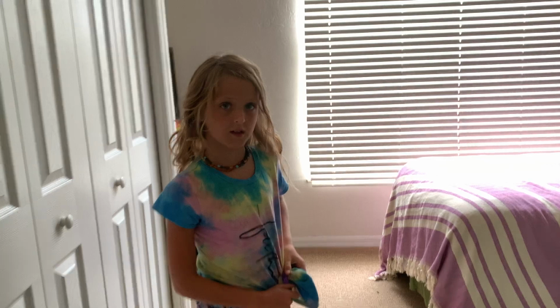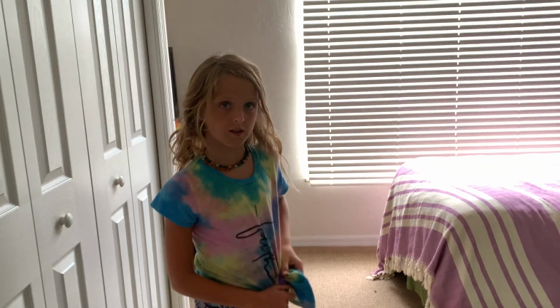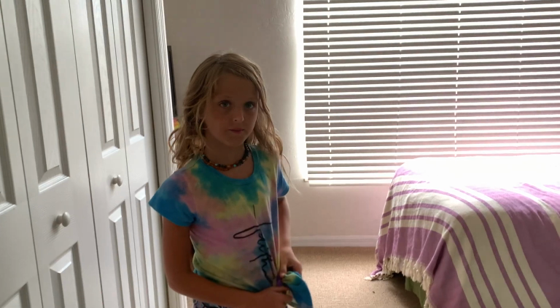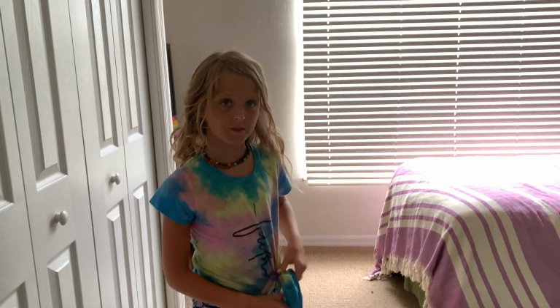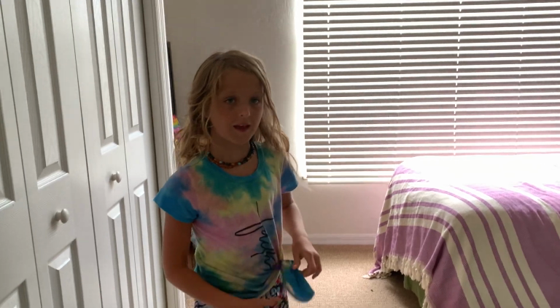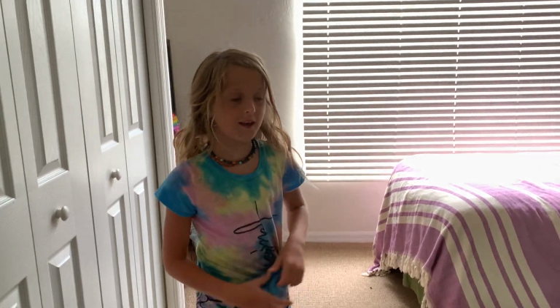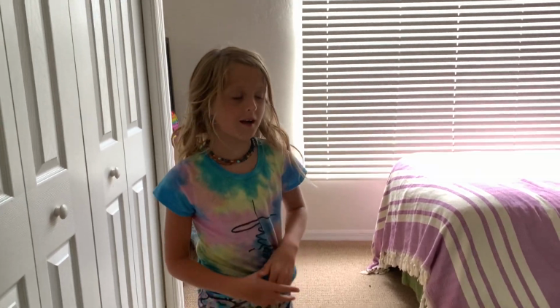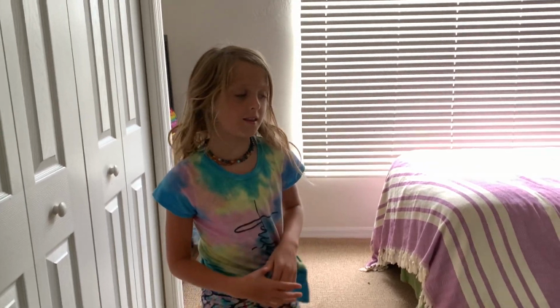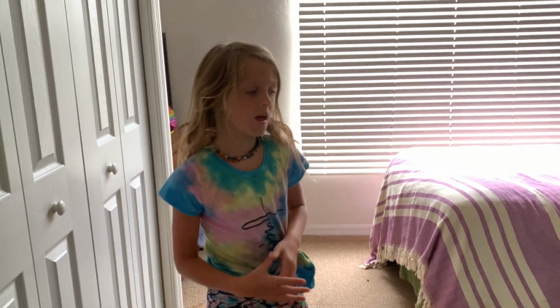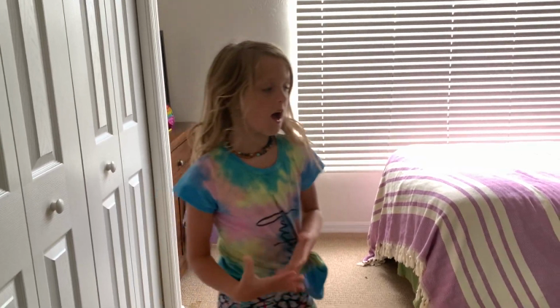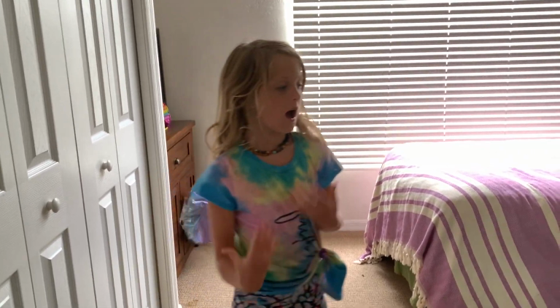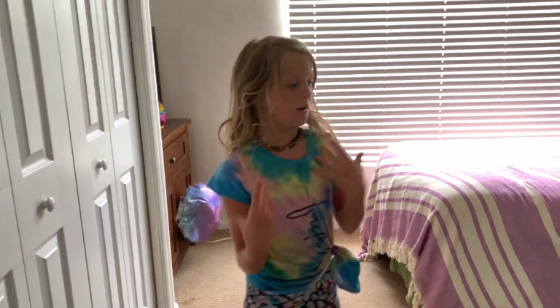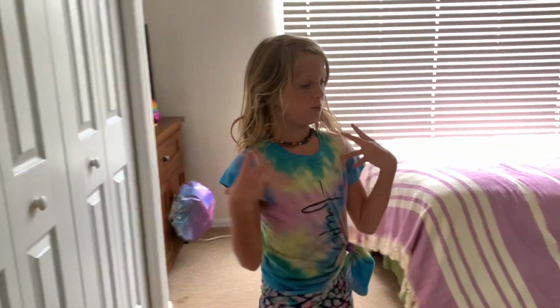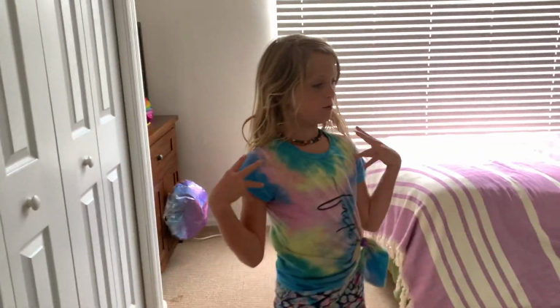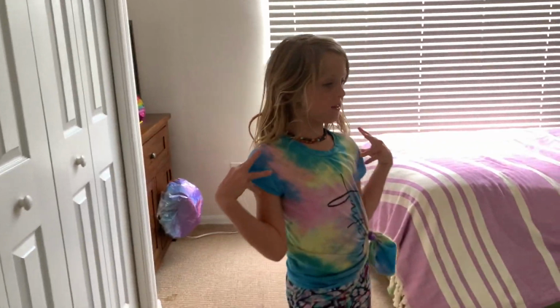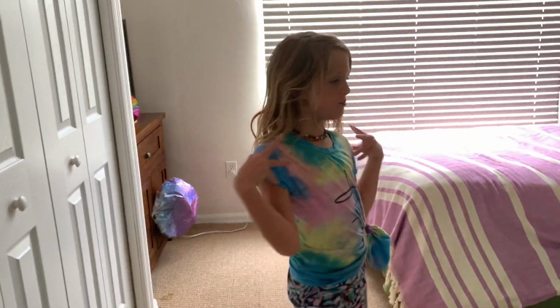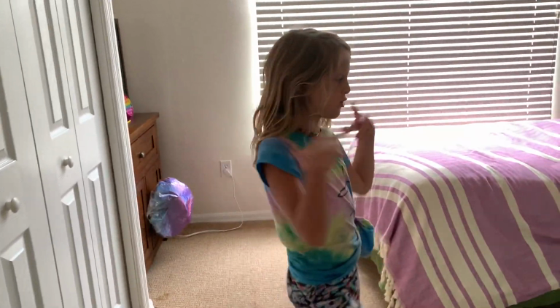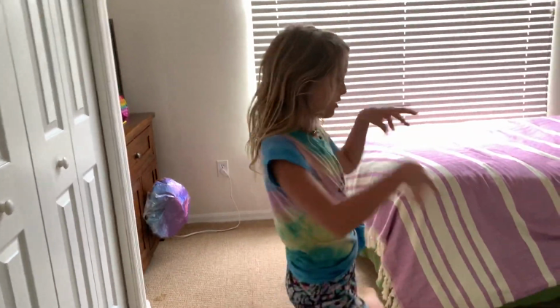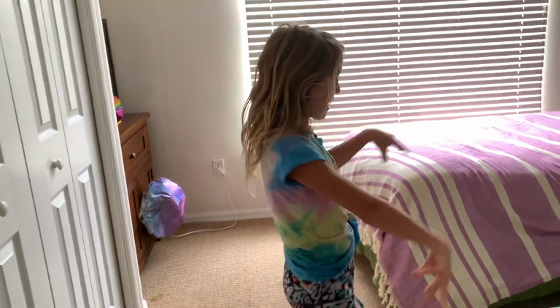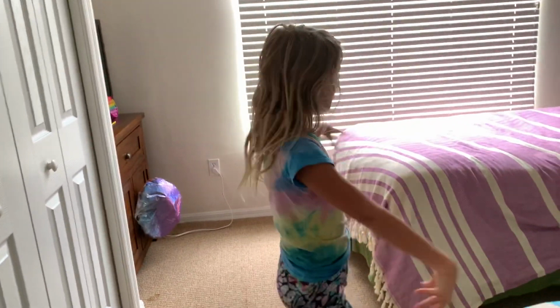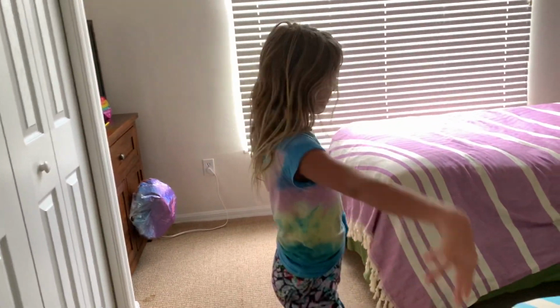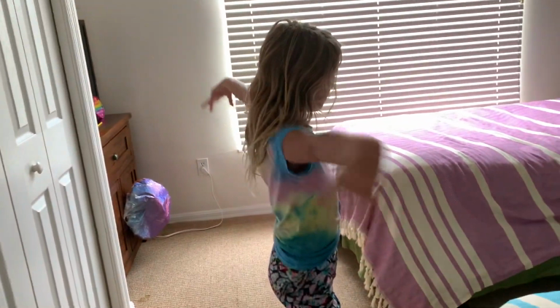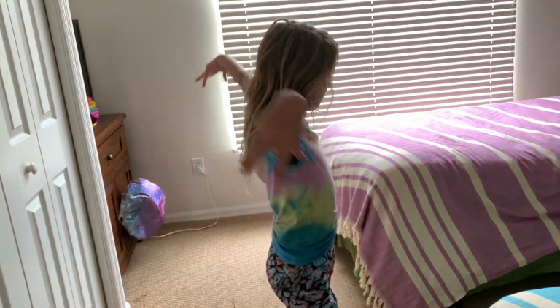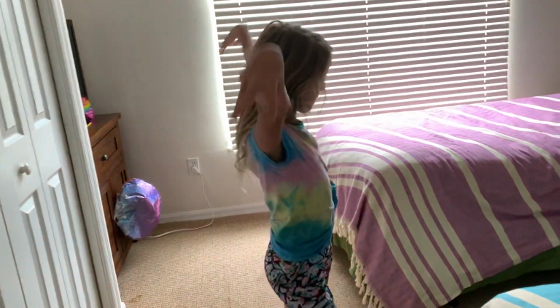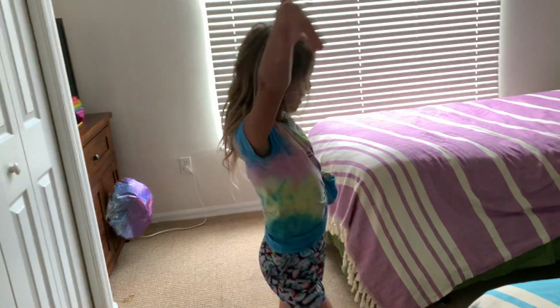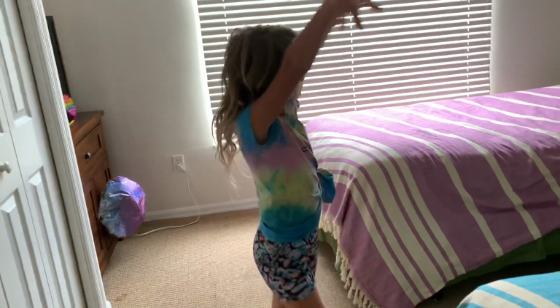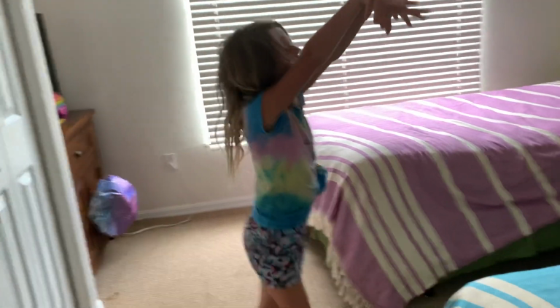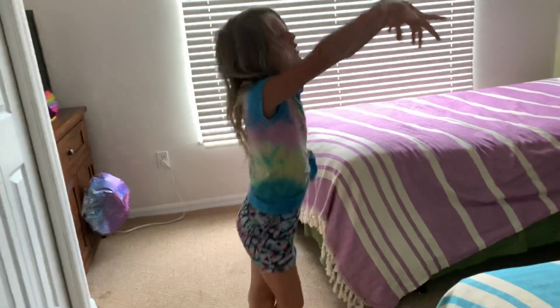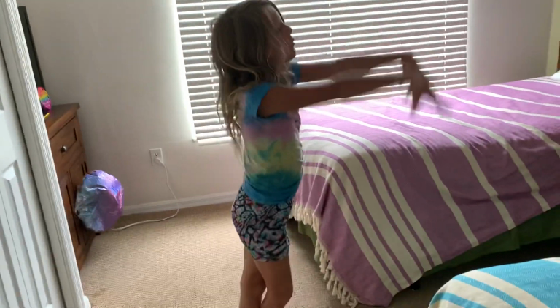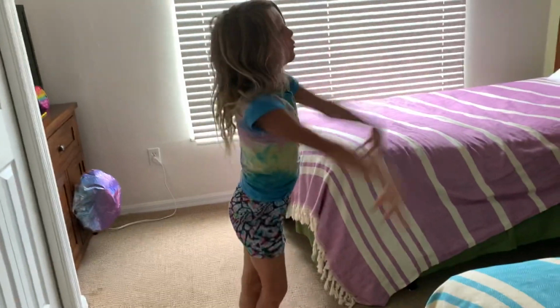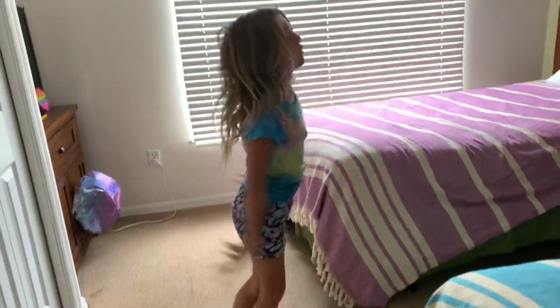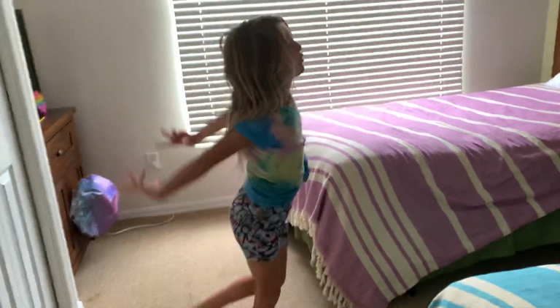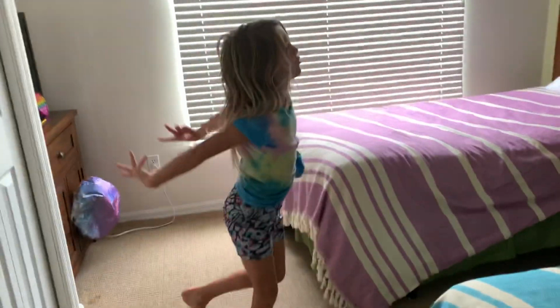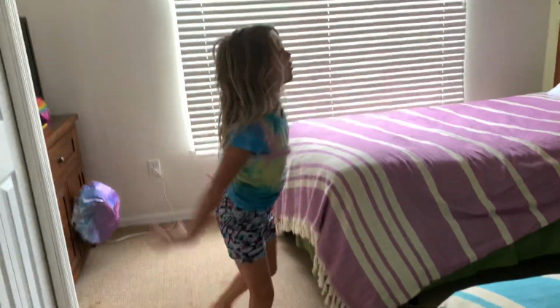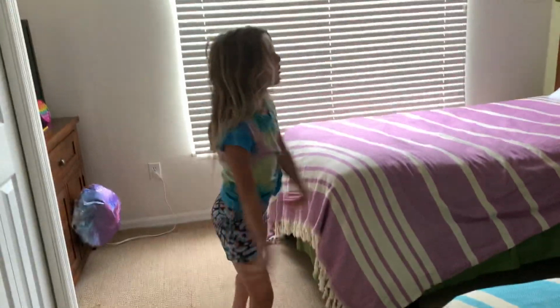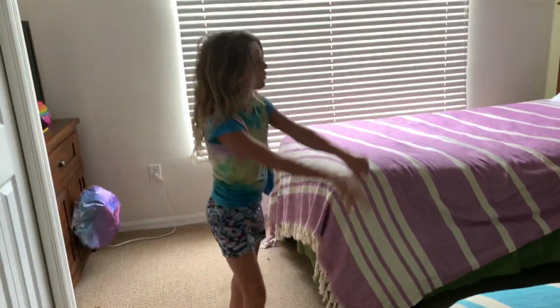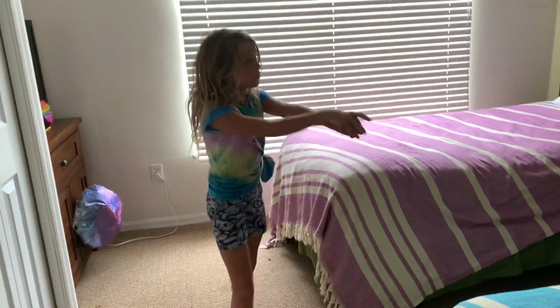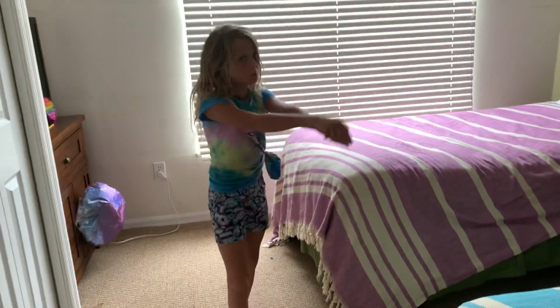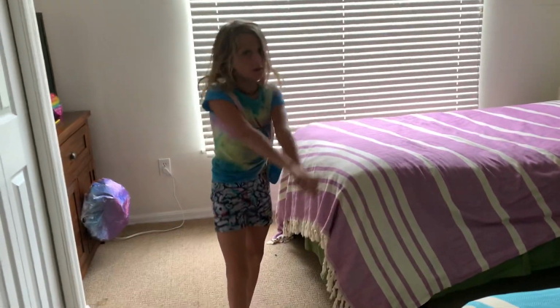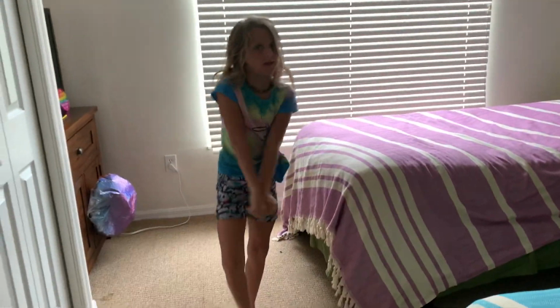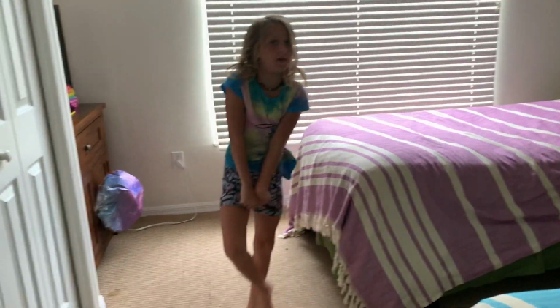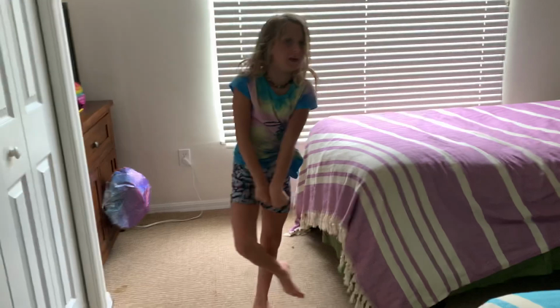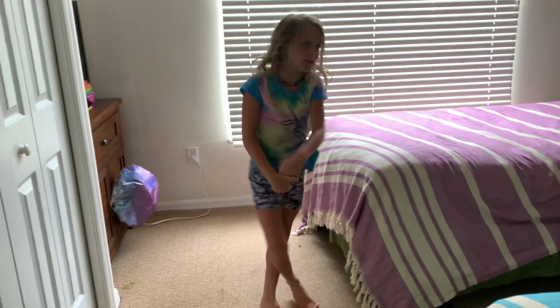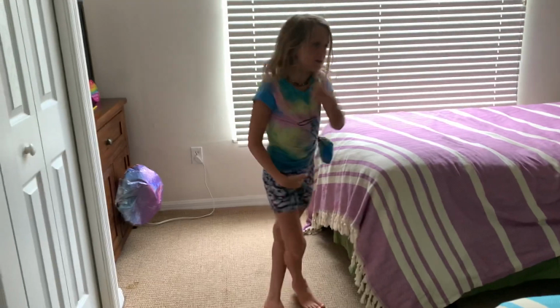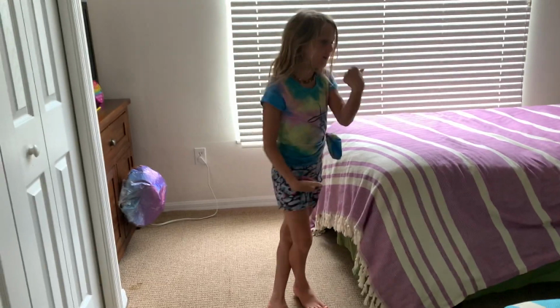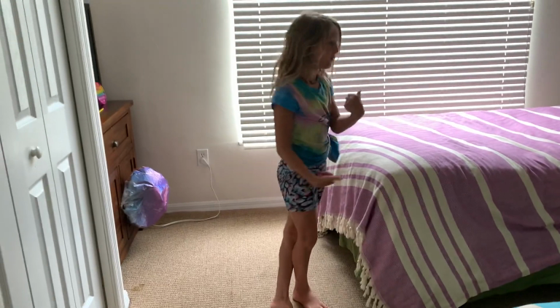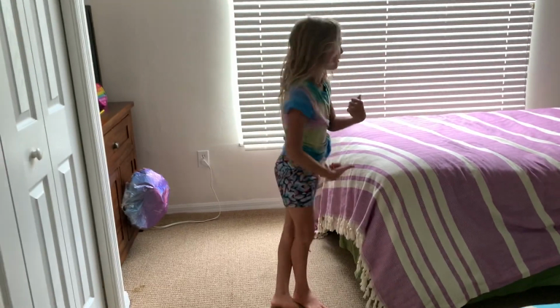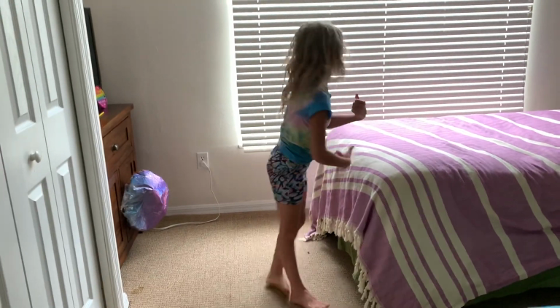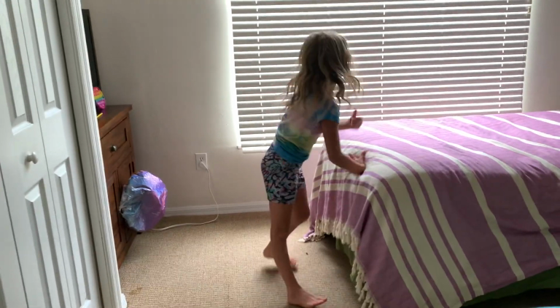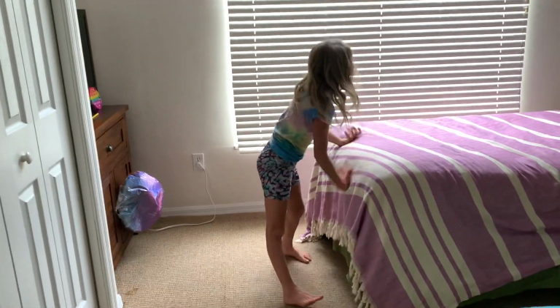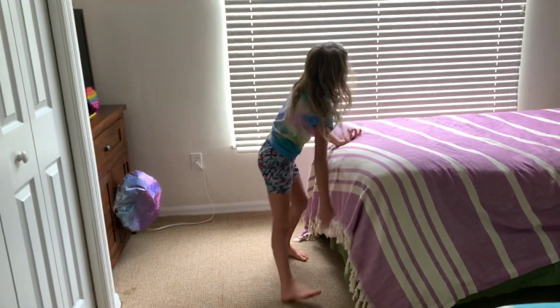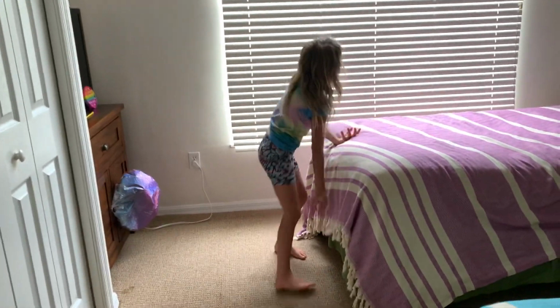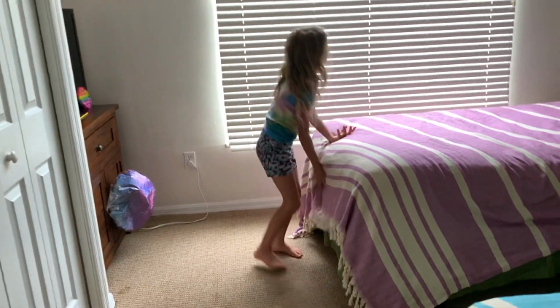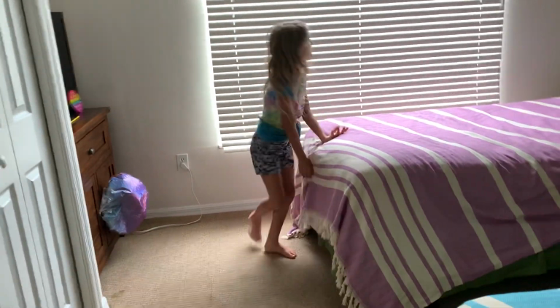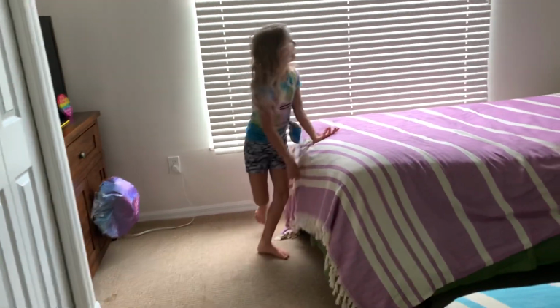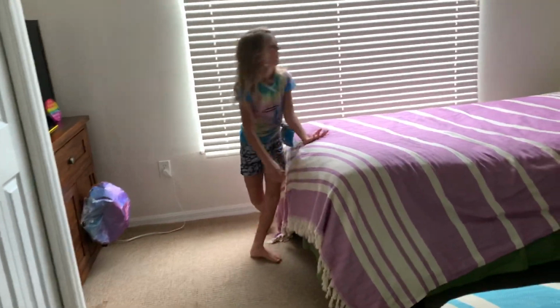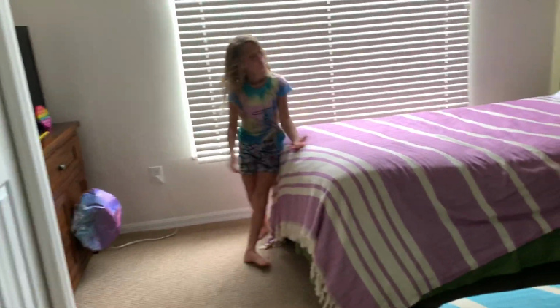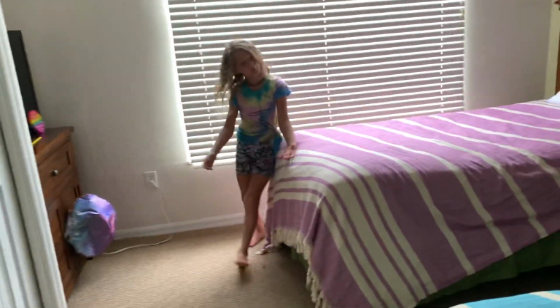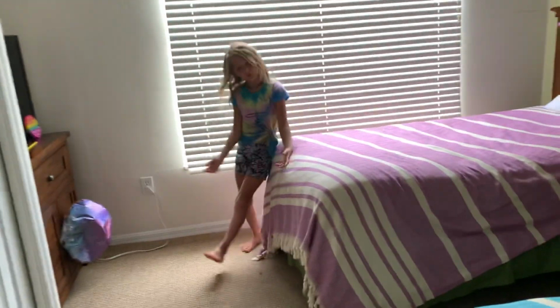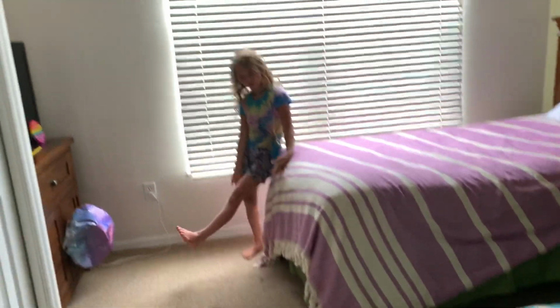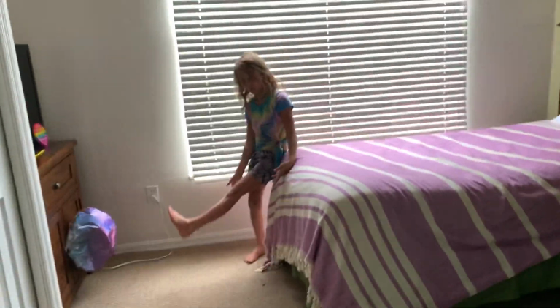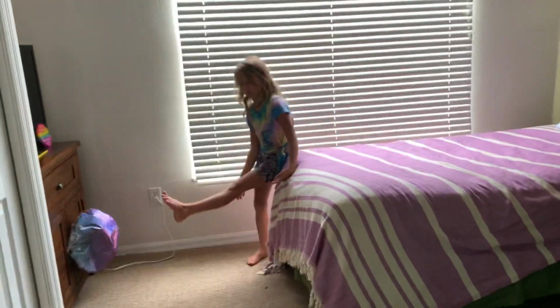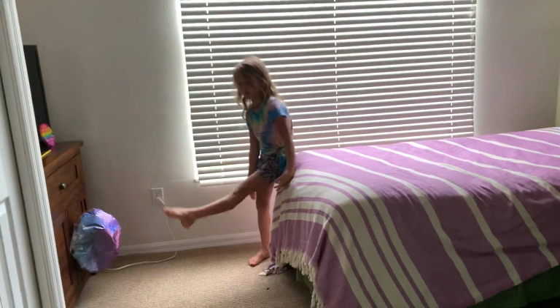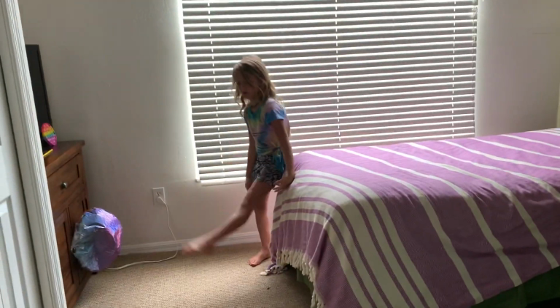Hey guys, I'm doing some gymnastics today. Let's start and leave all I can. Let's do it.